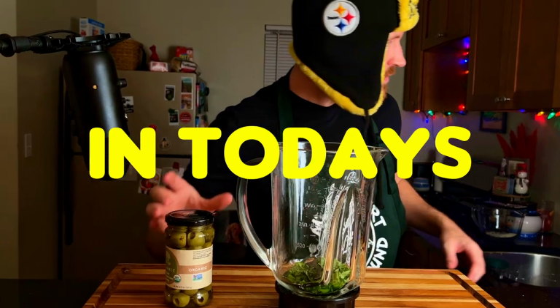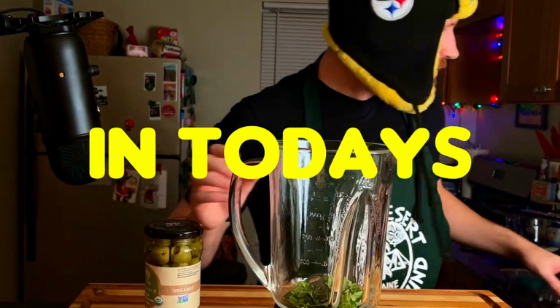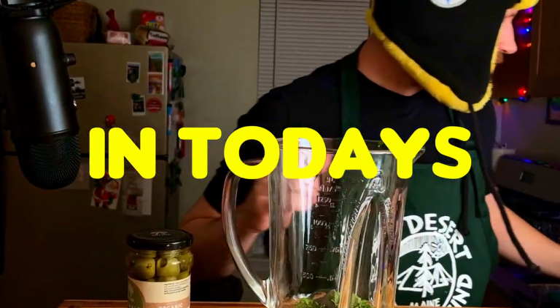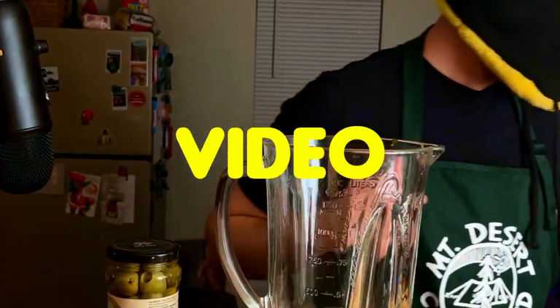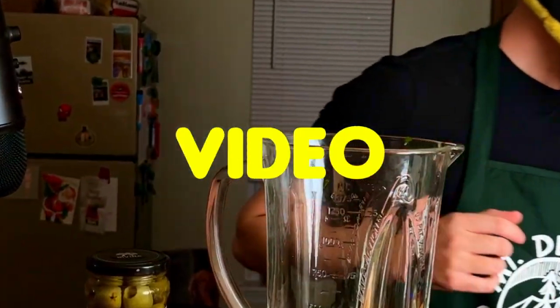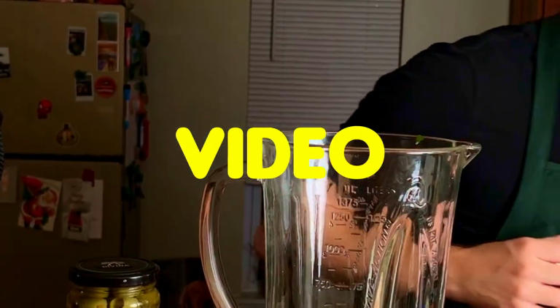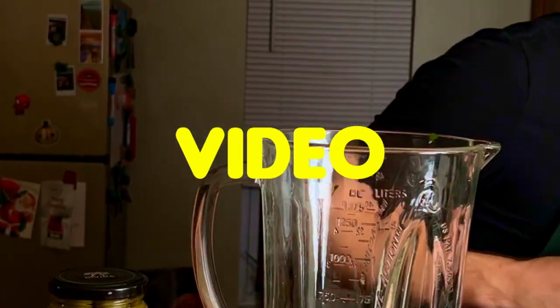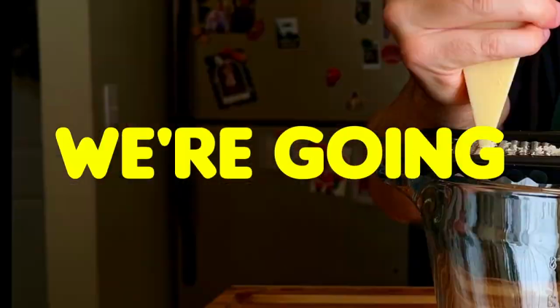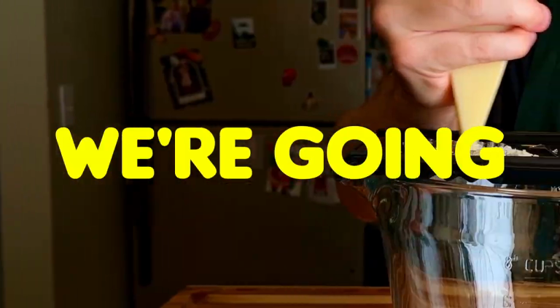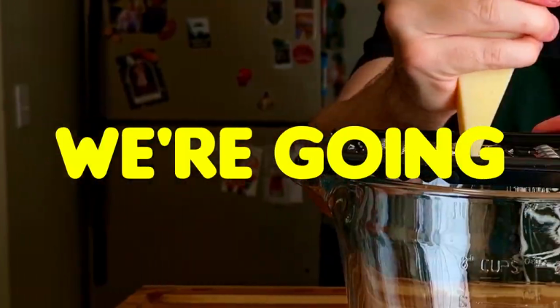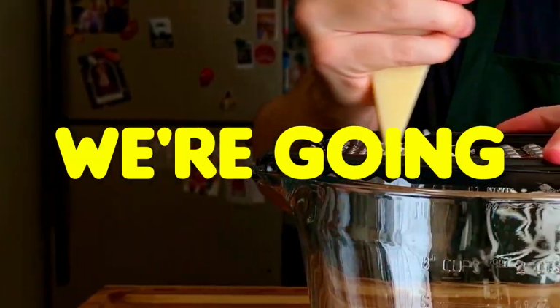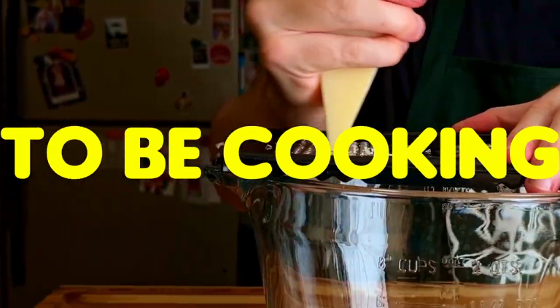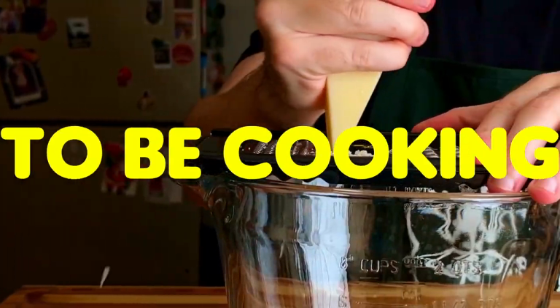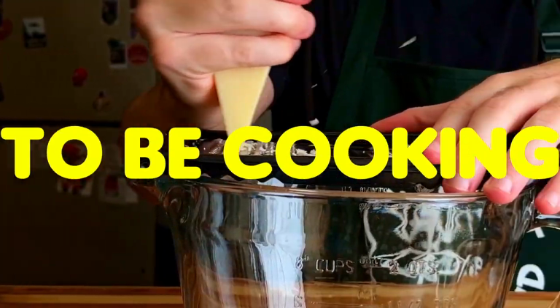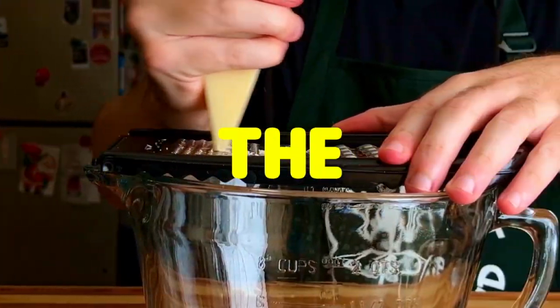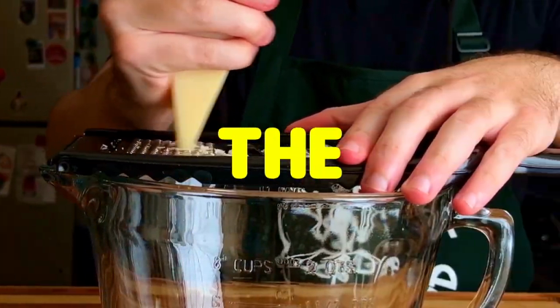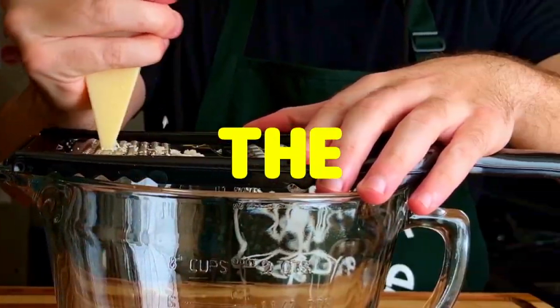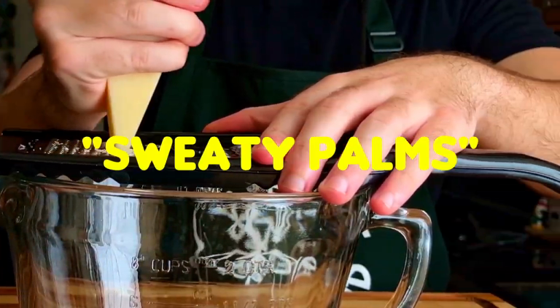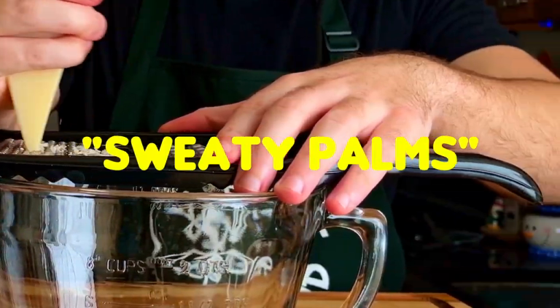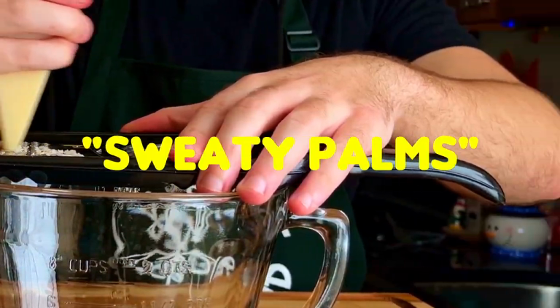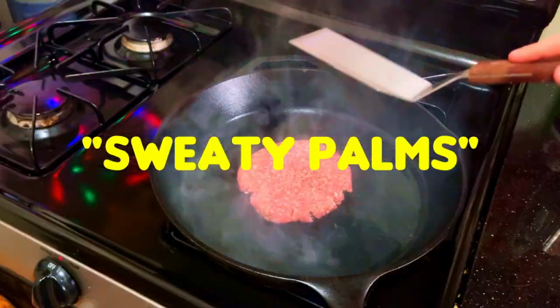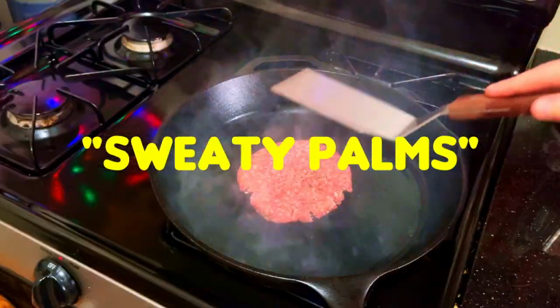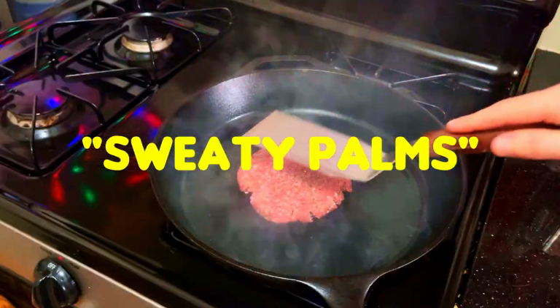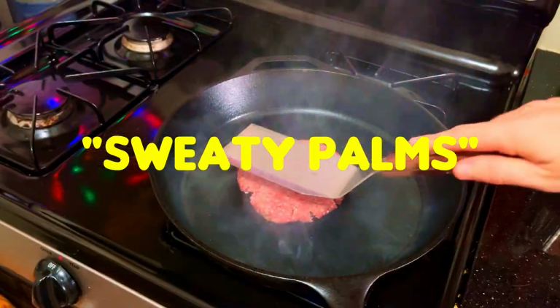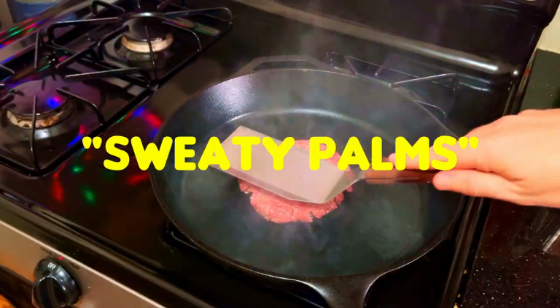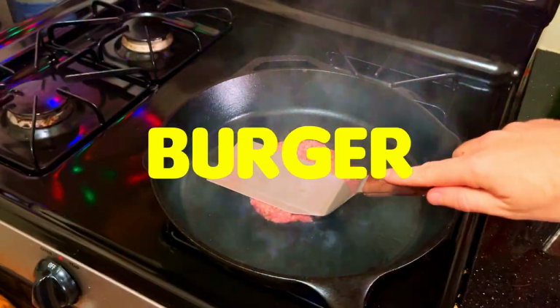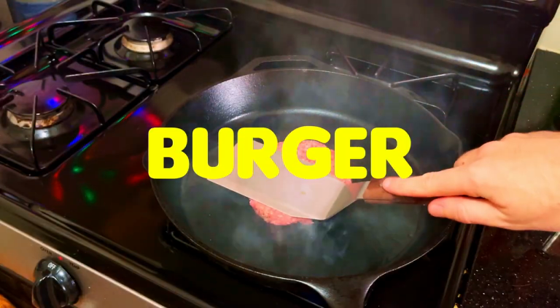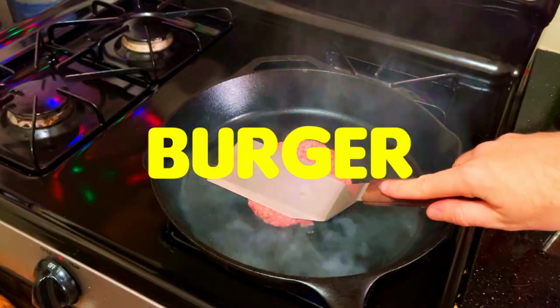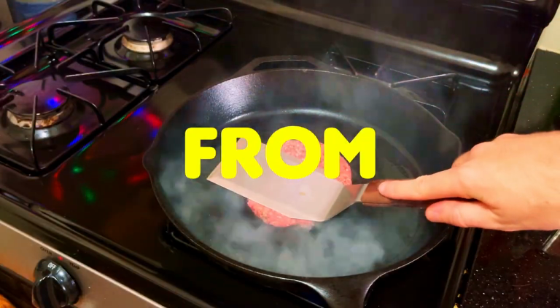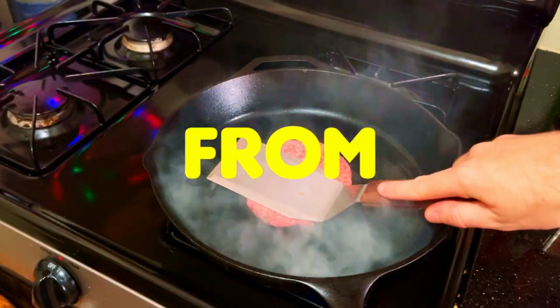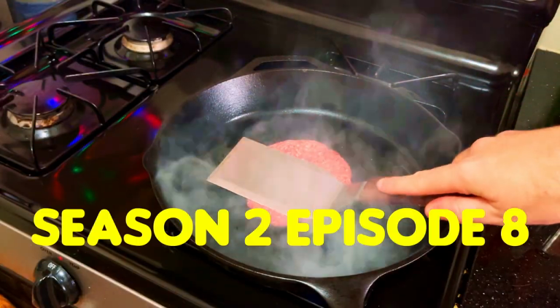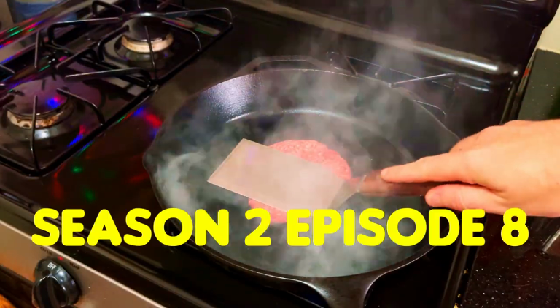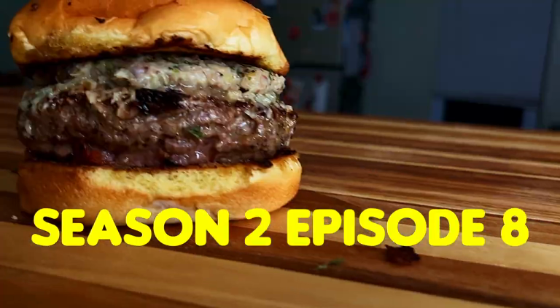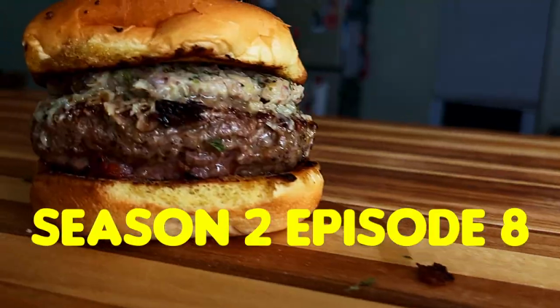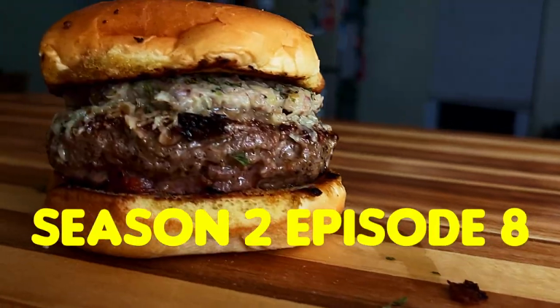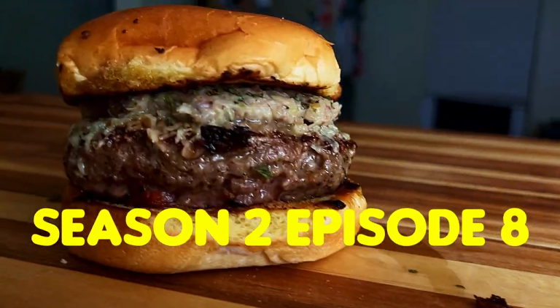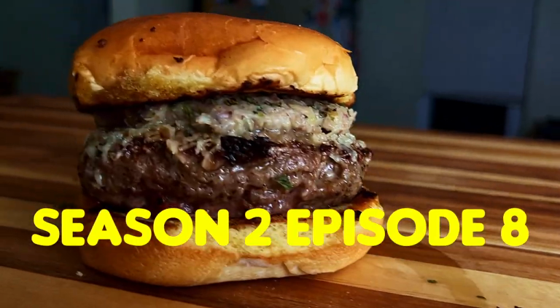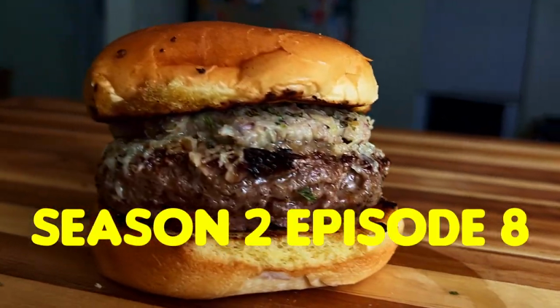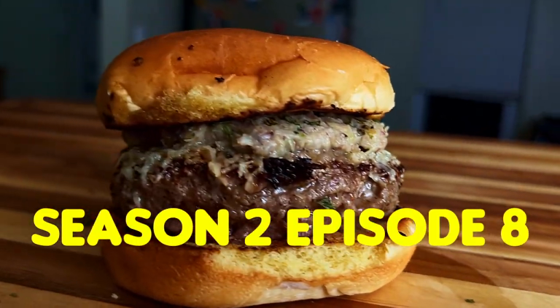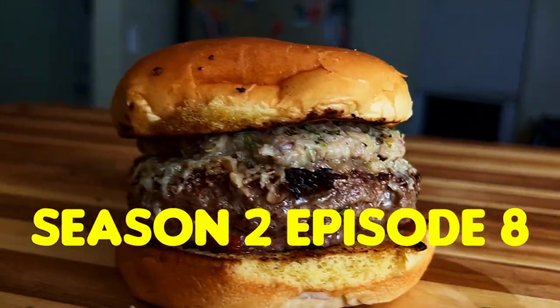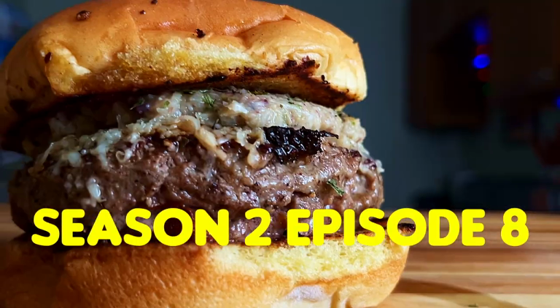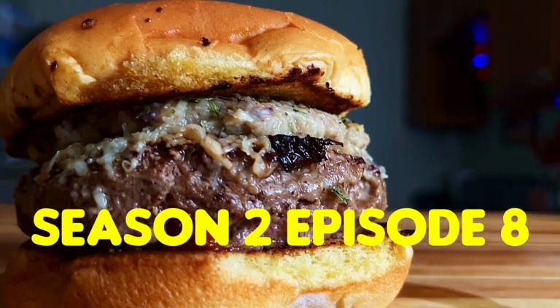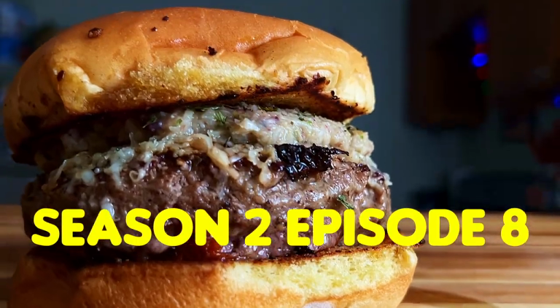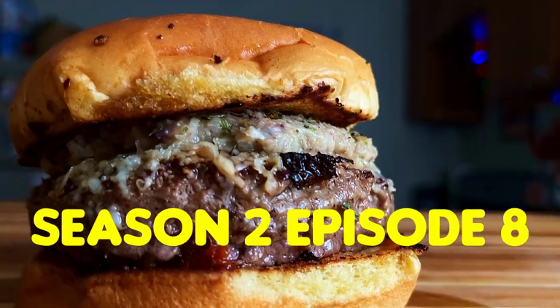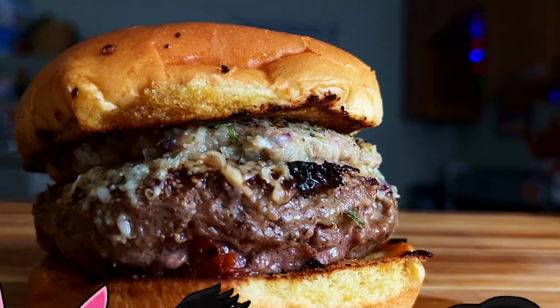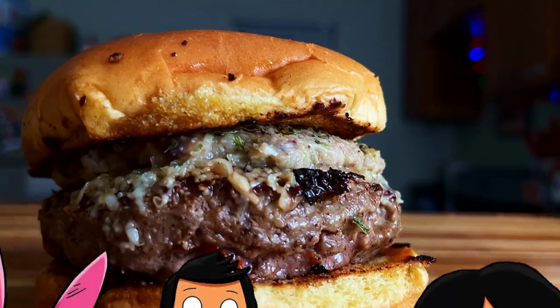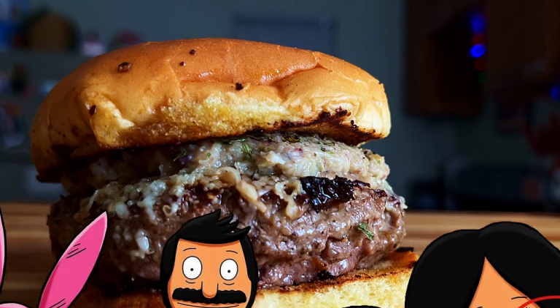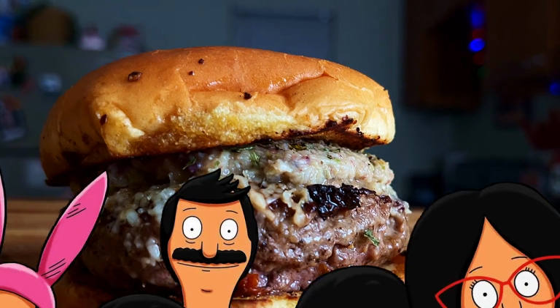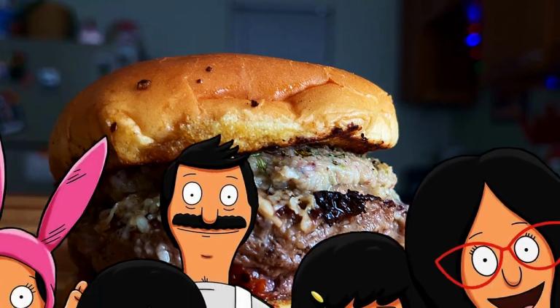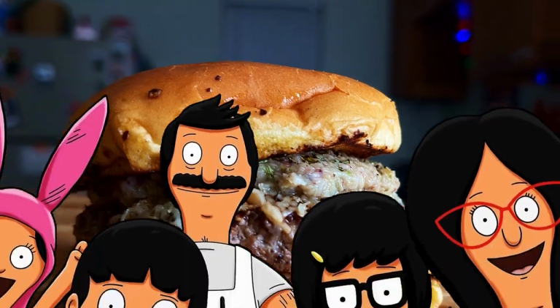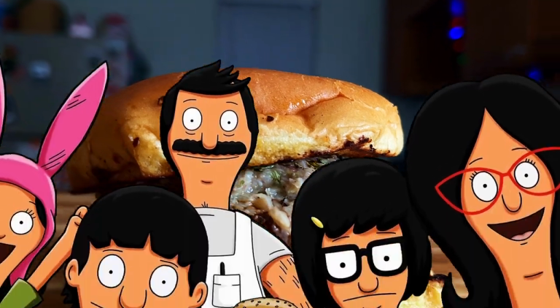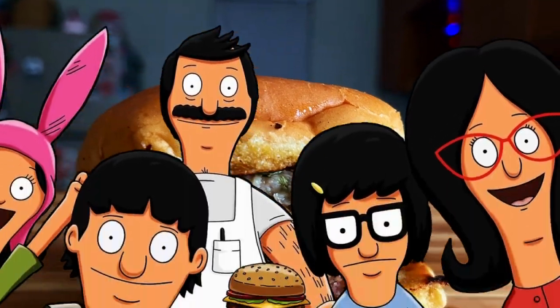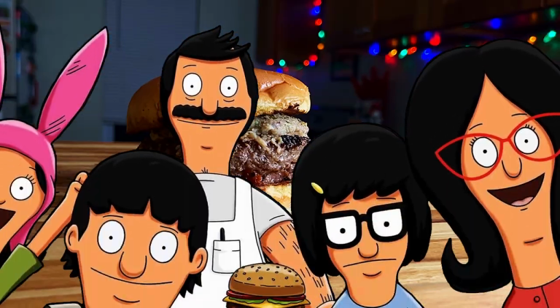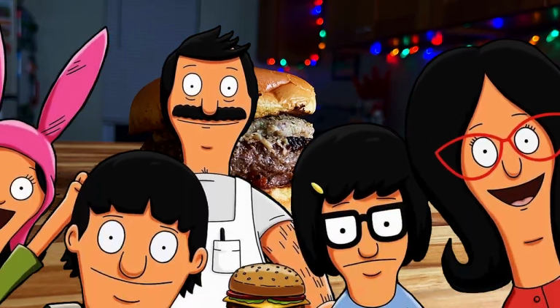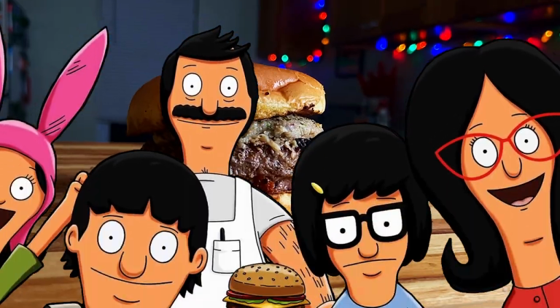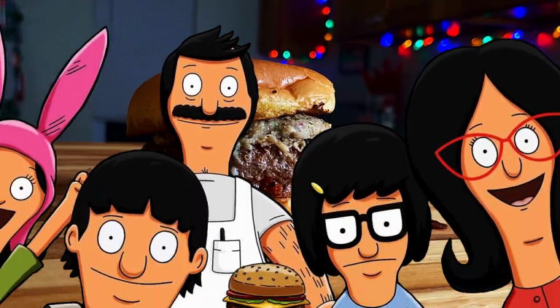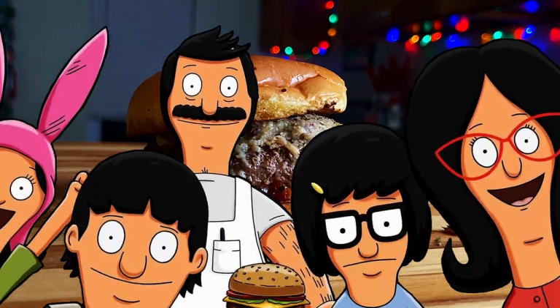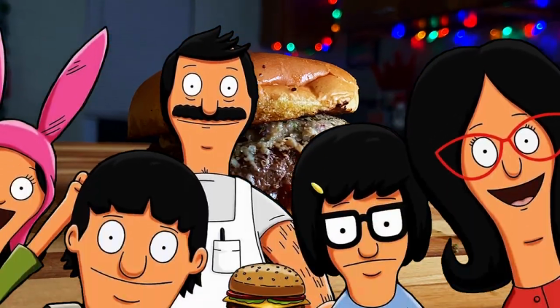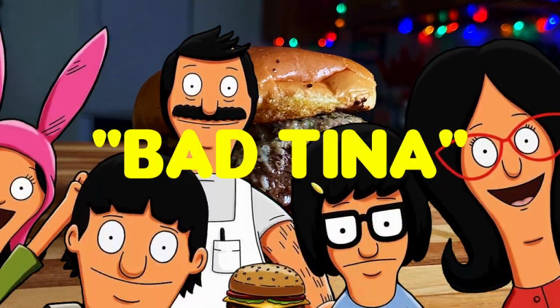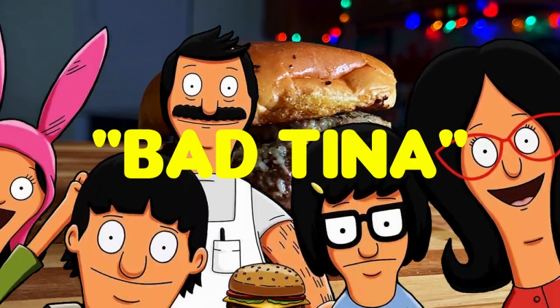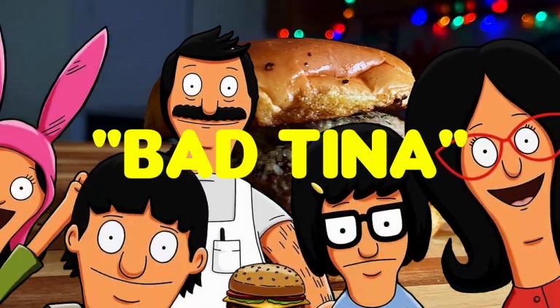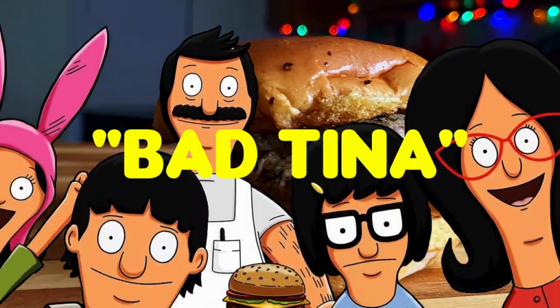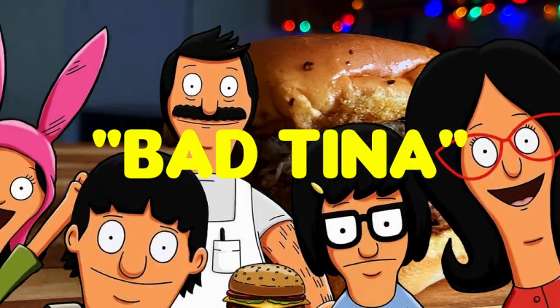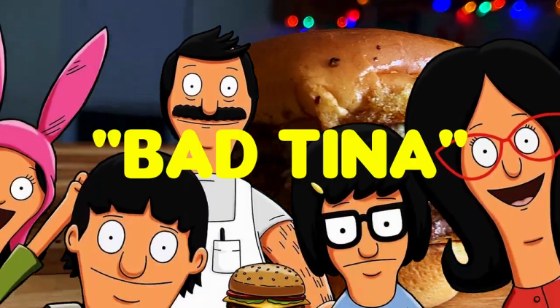In today's video, we're going to be cooking the Sweaty Palms Burger from Season 2, Episode 8 of Bob's Burgers, titled Bad Tina.